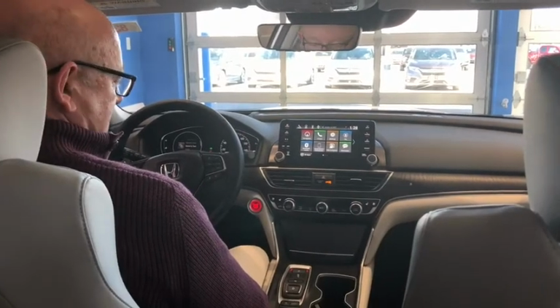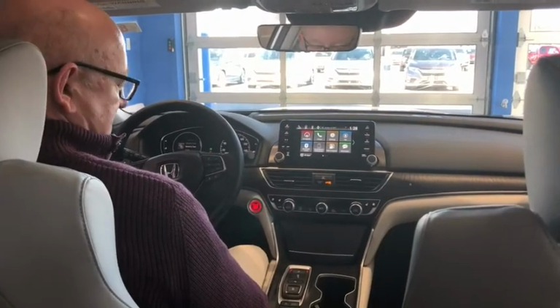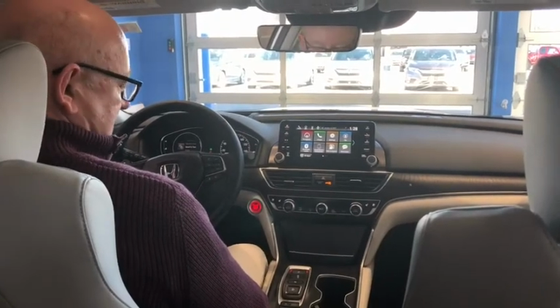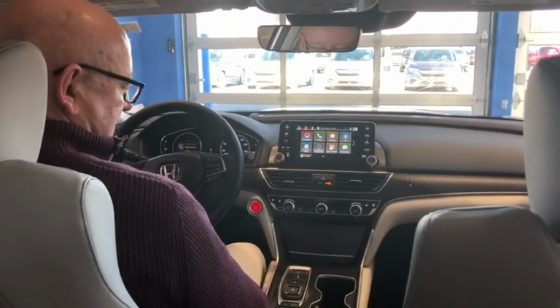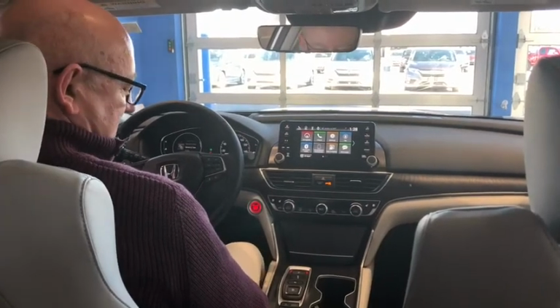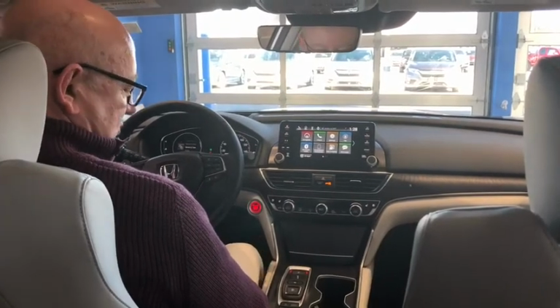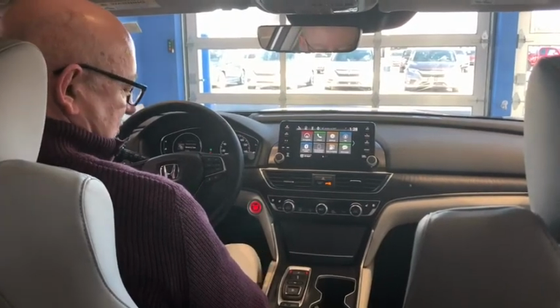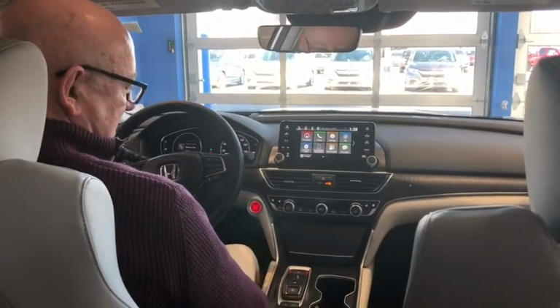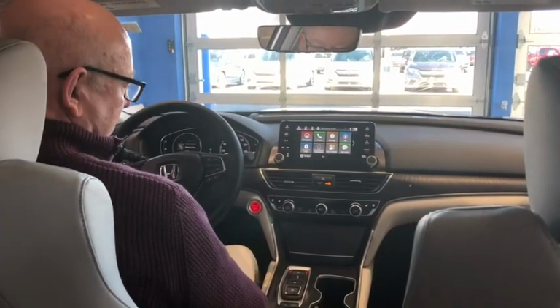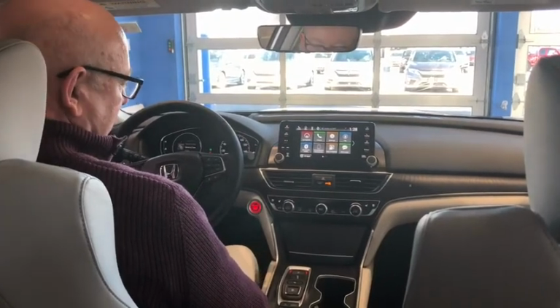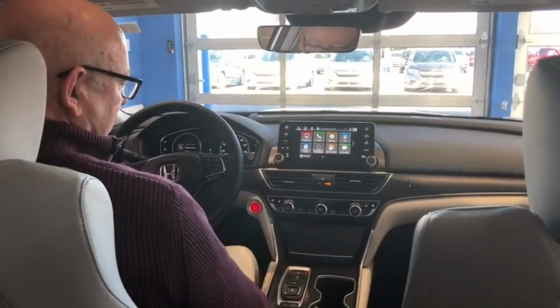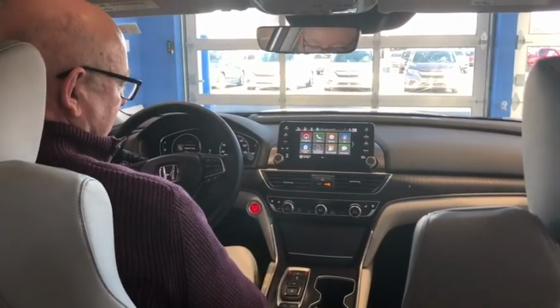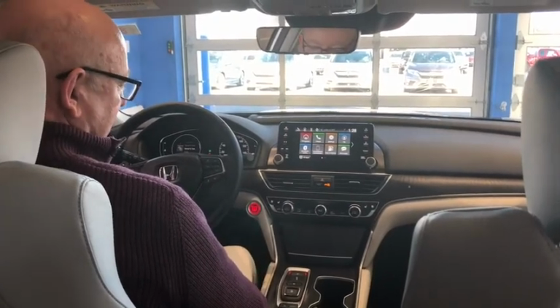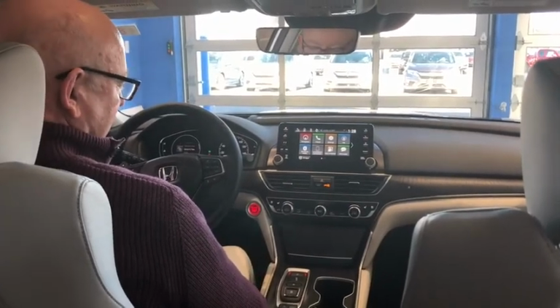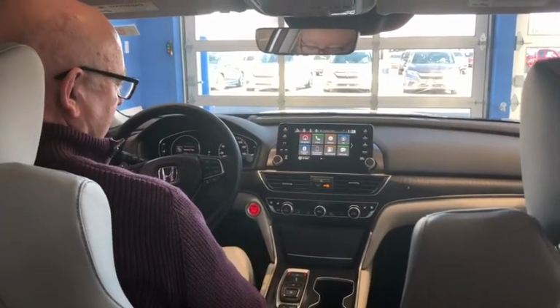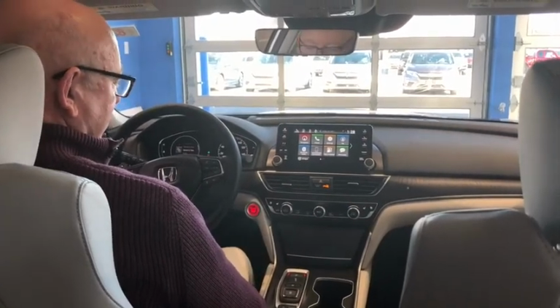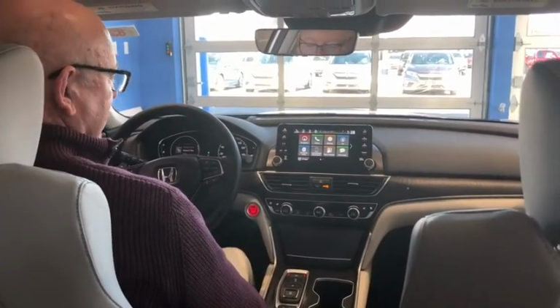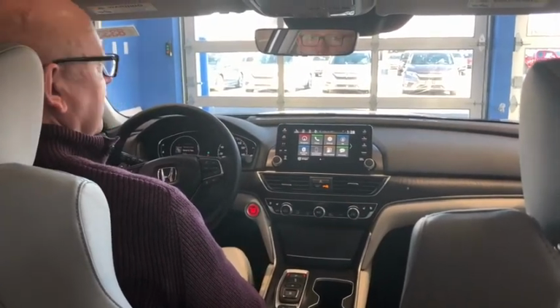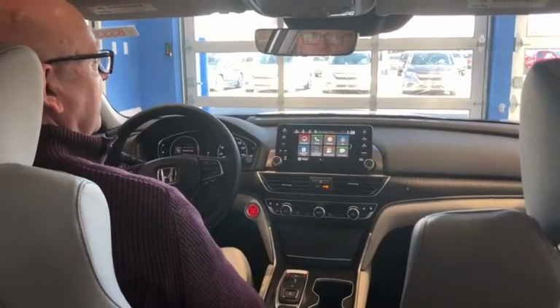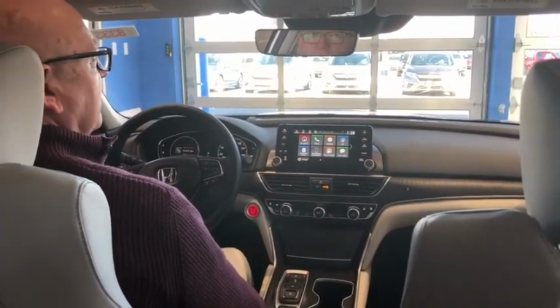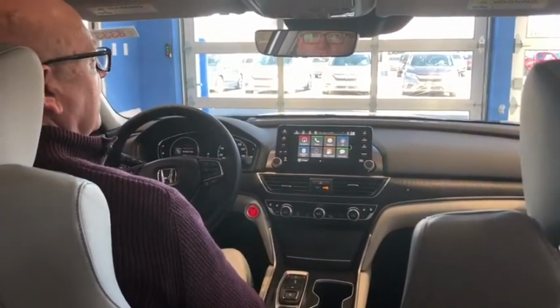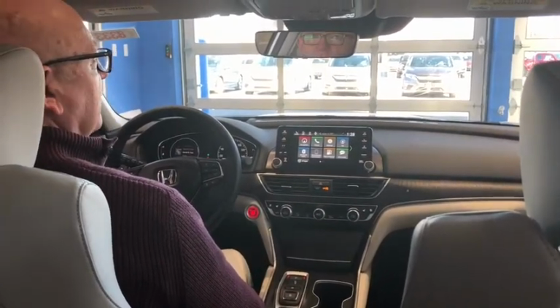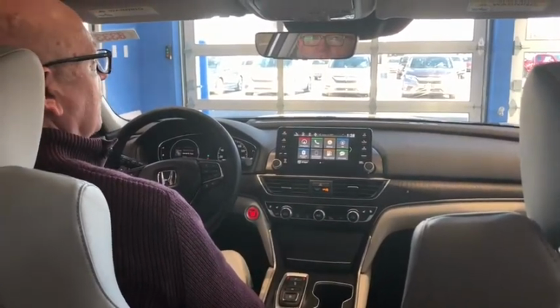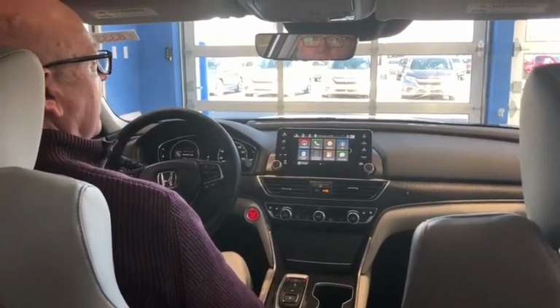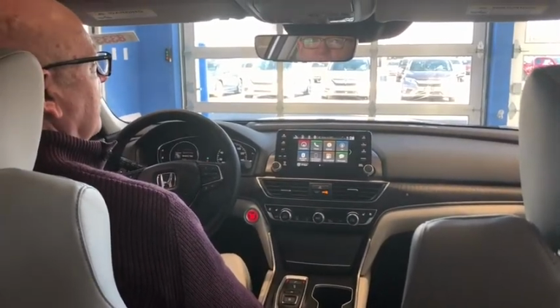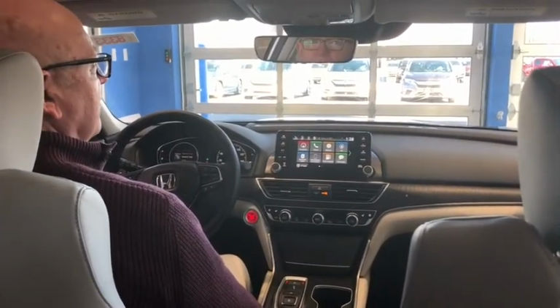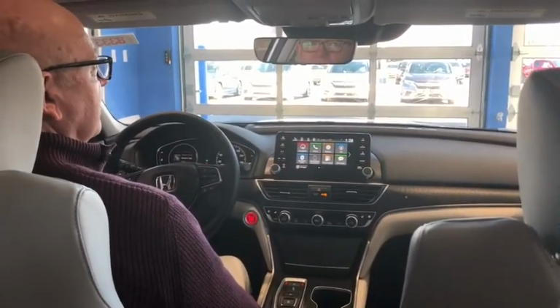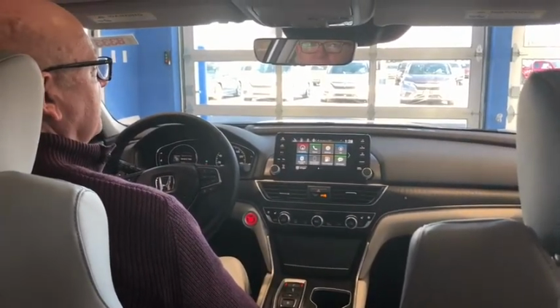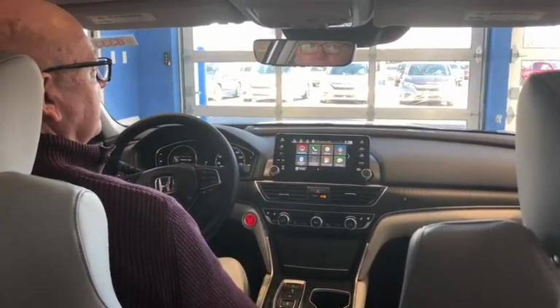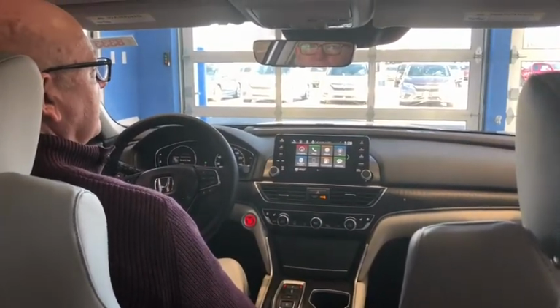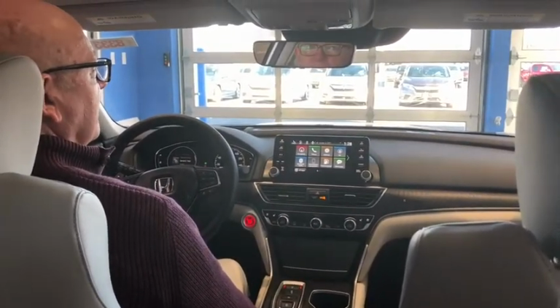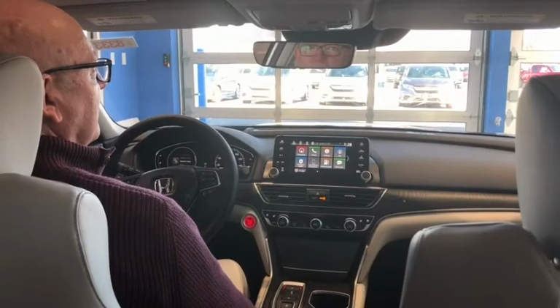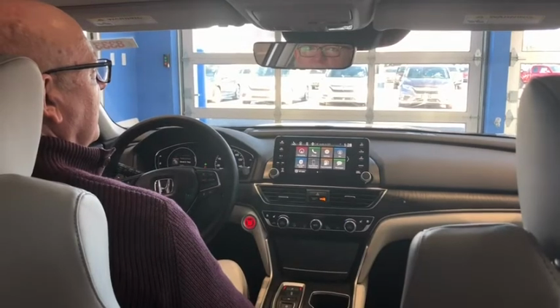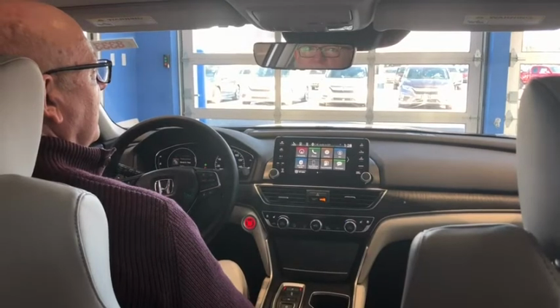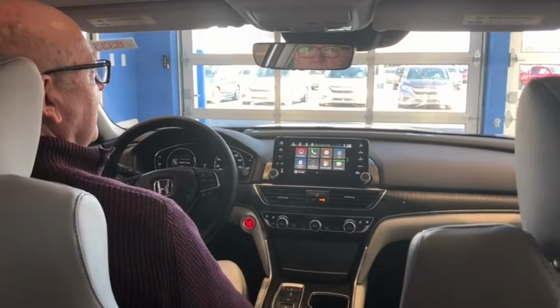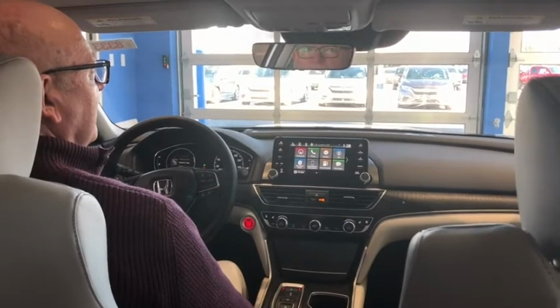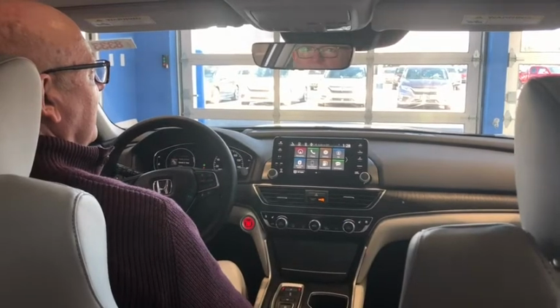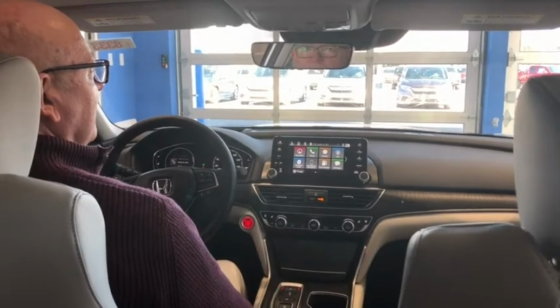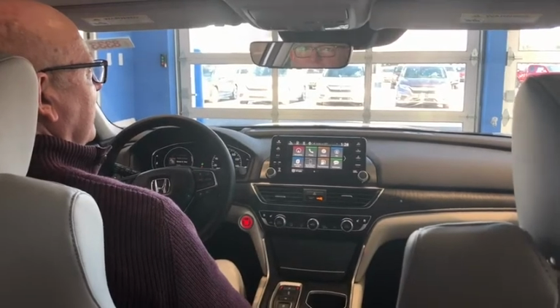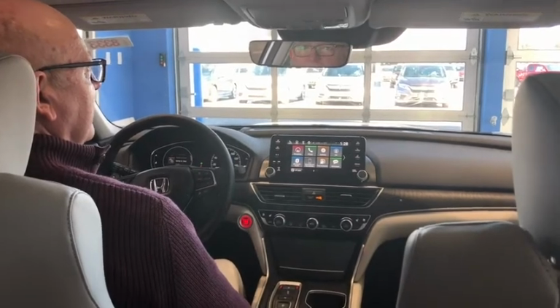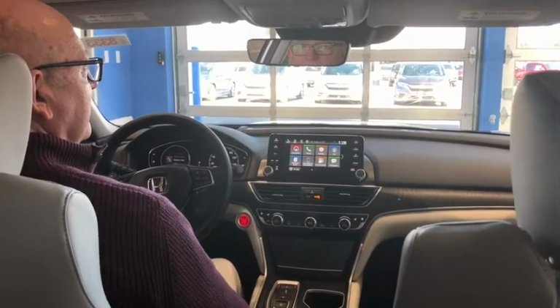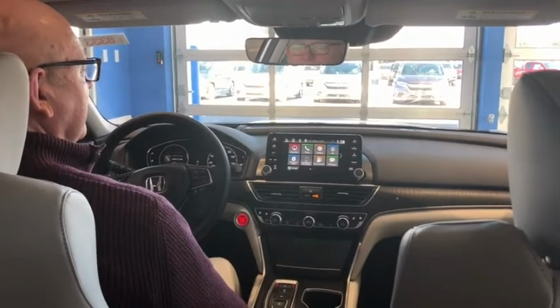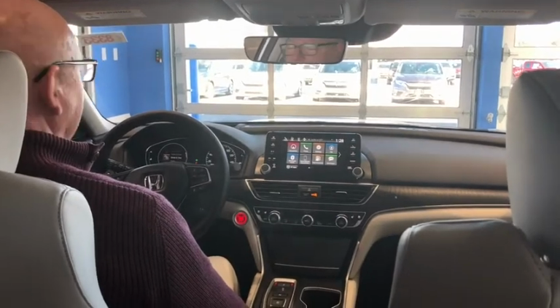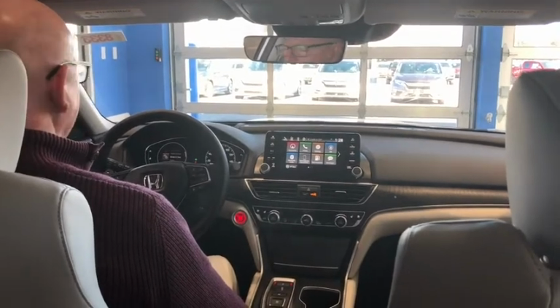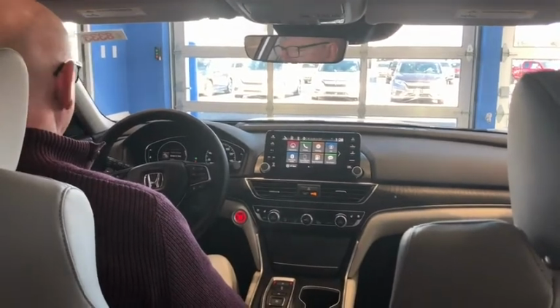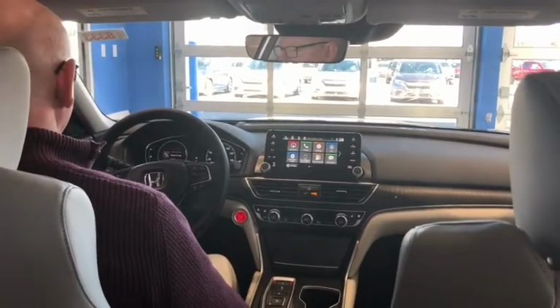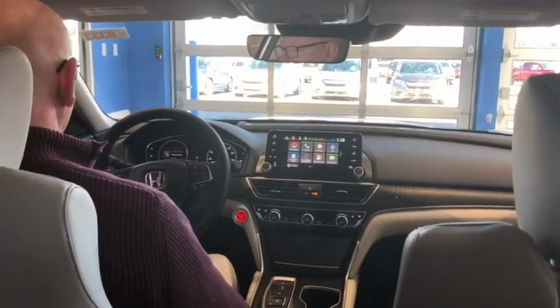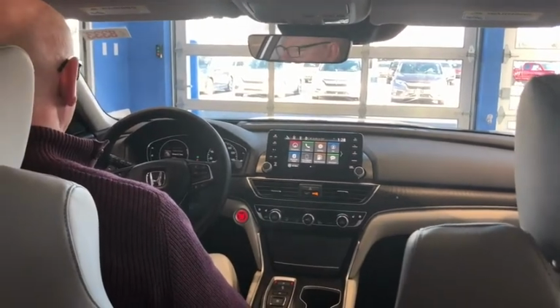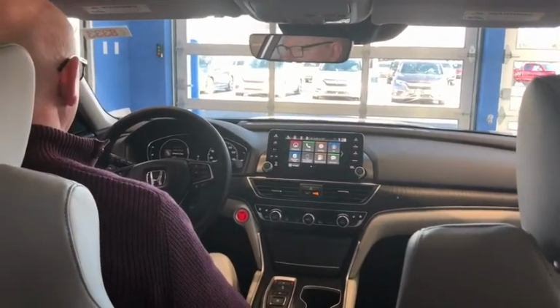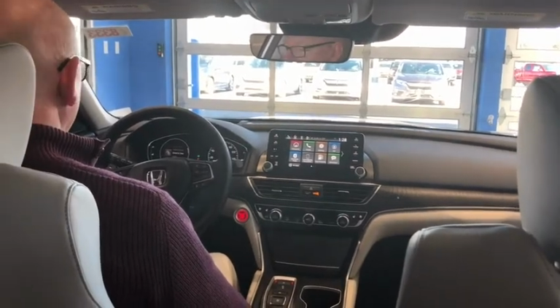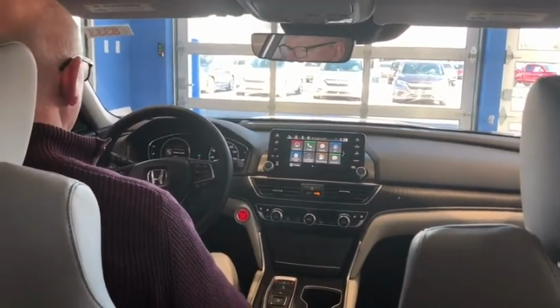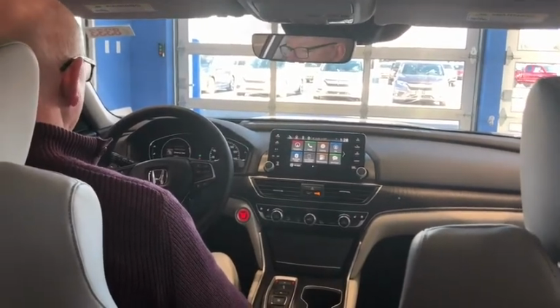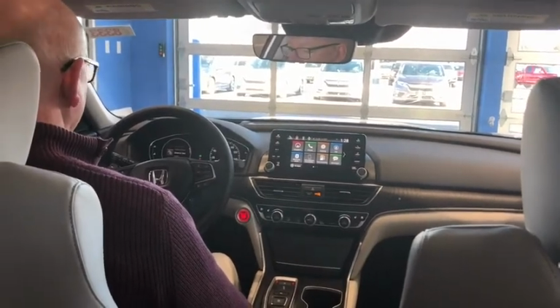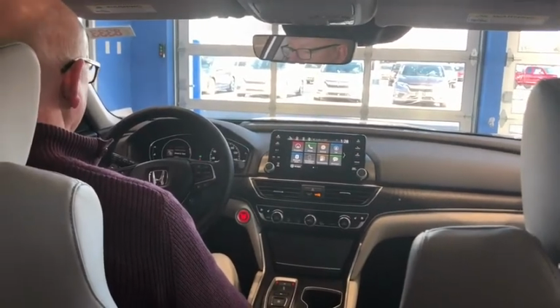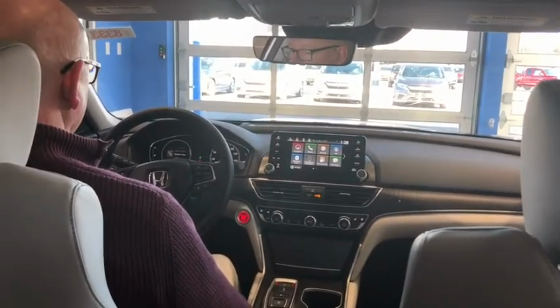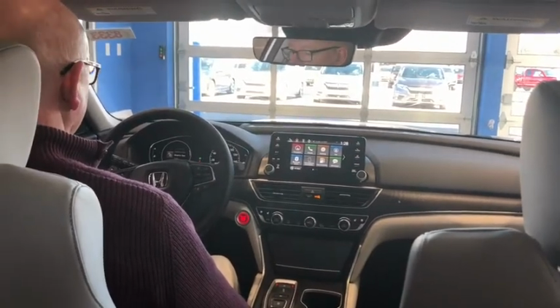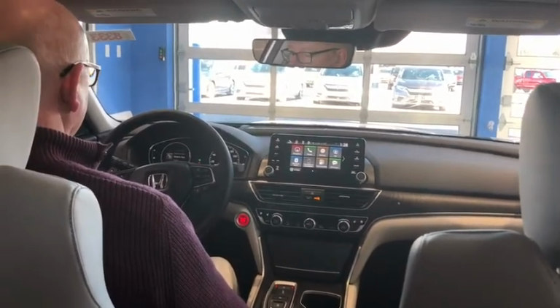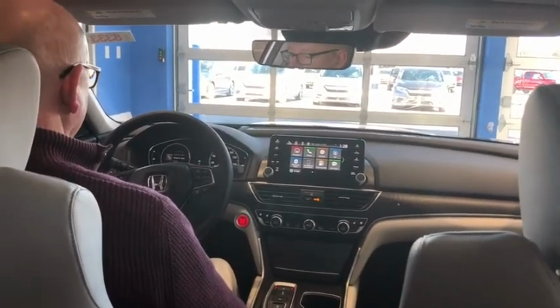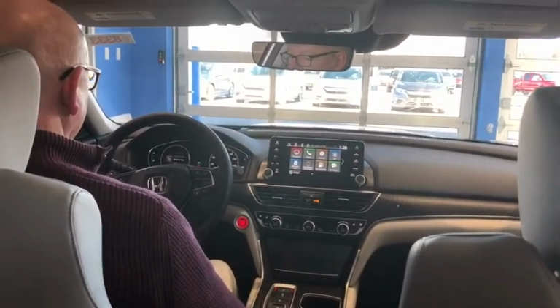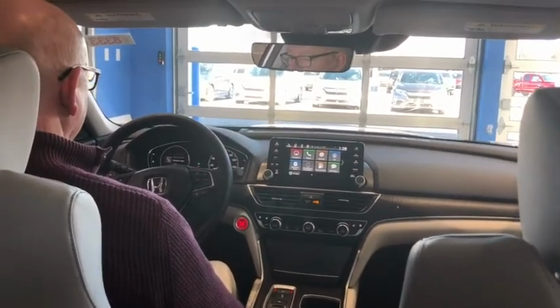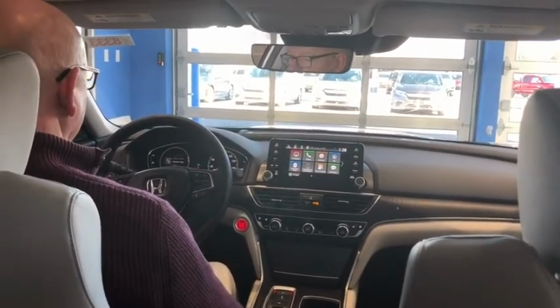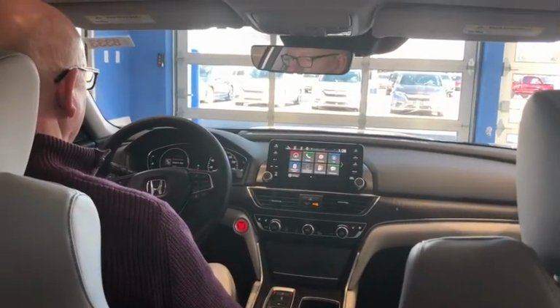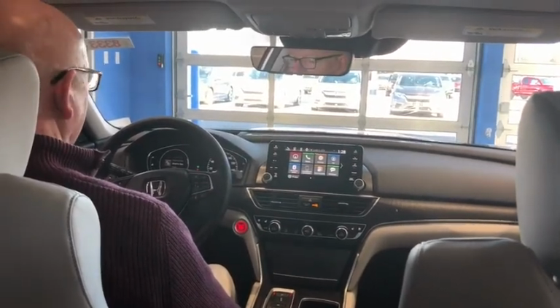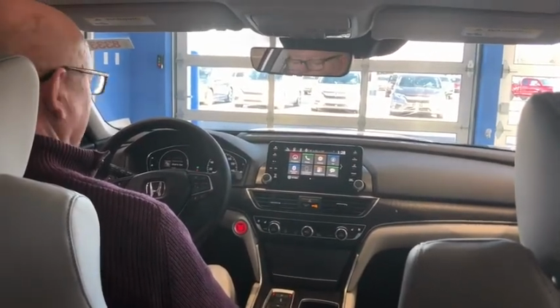I think we're about ready for a test drive. If you'd like to ride along, we can take it out on the road. Thank you.